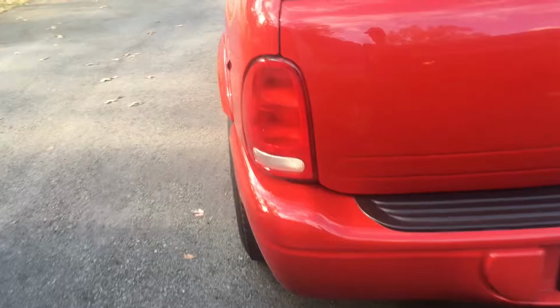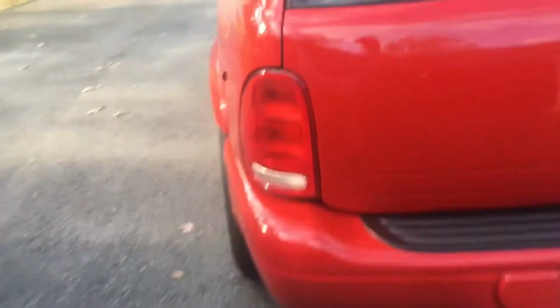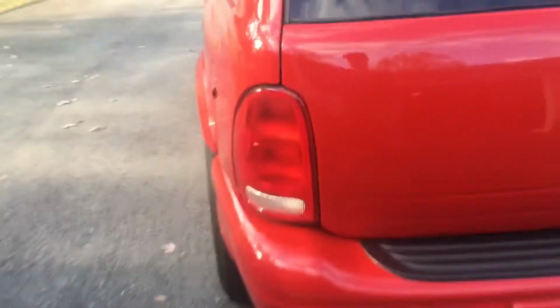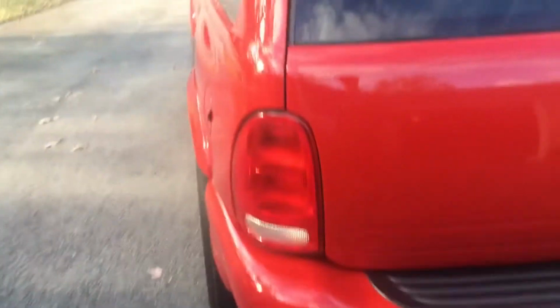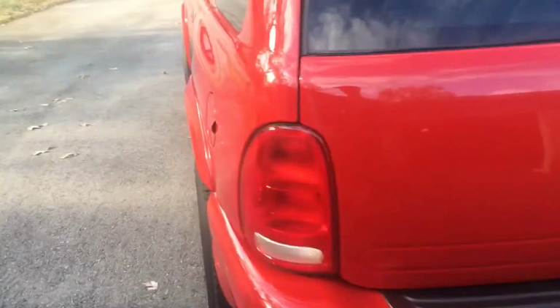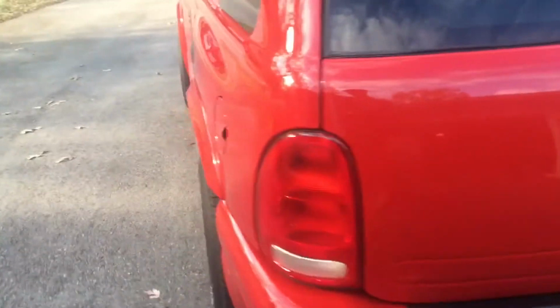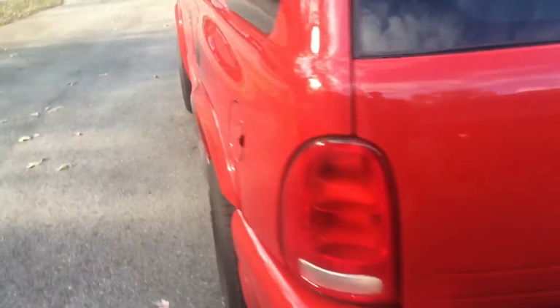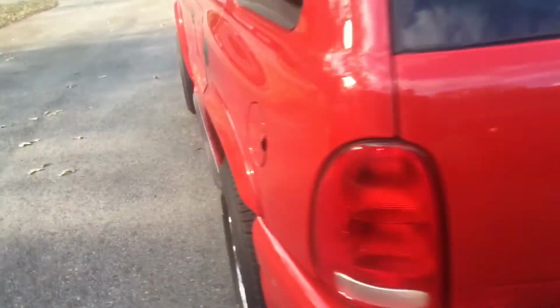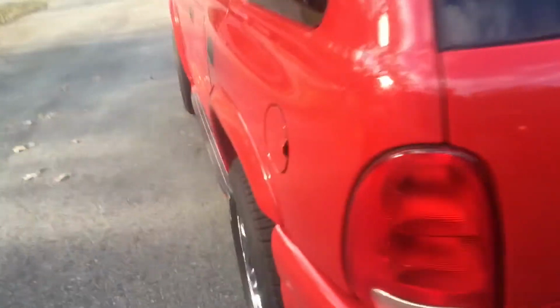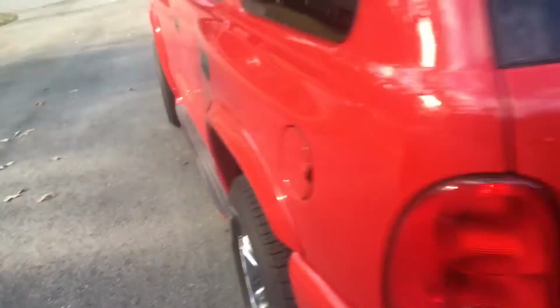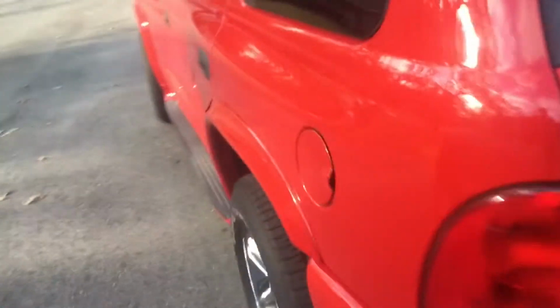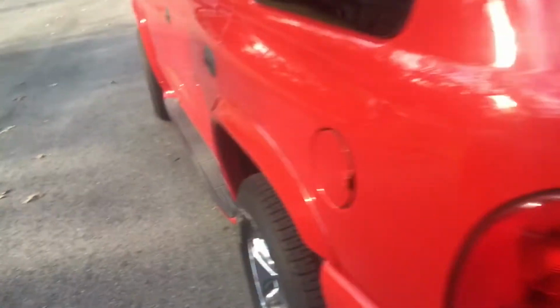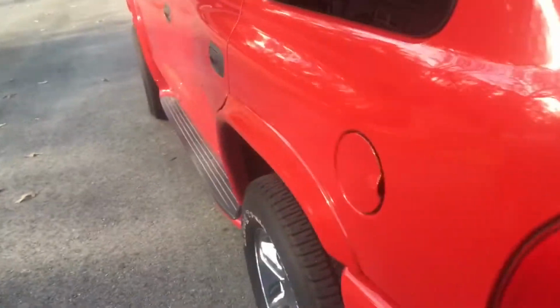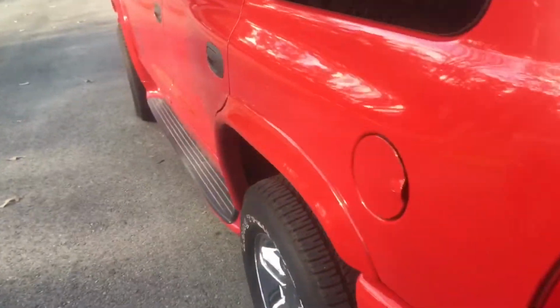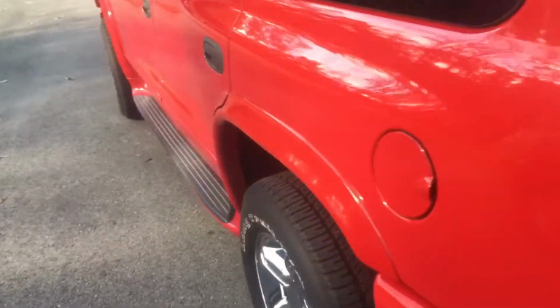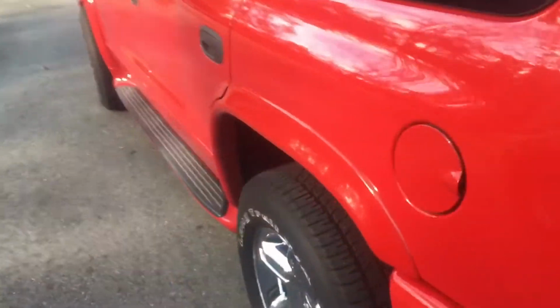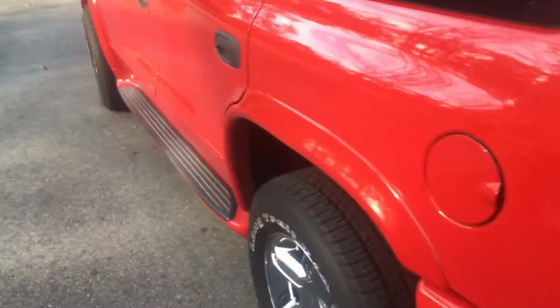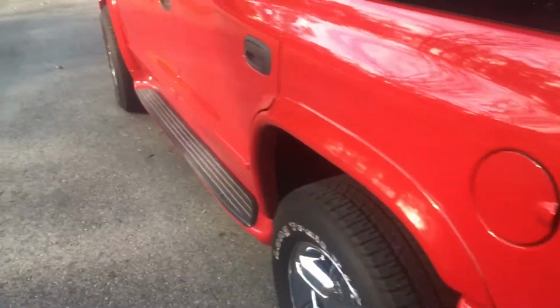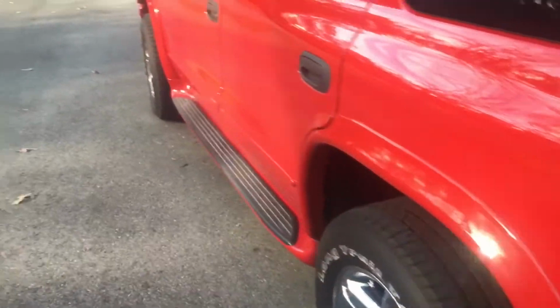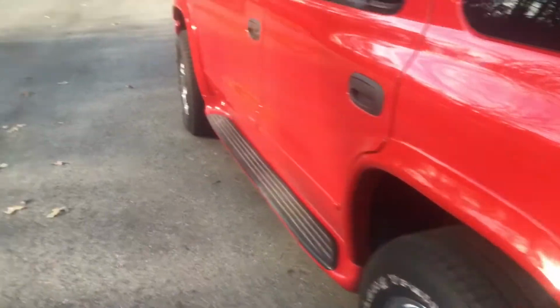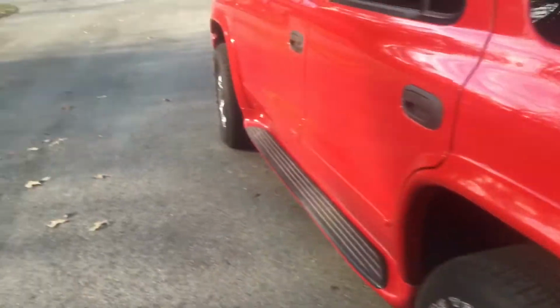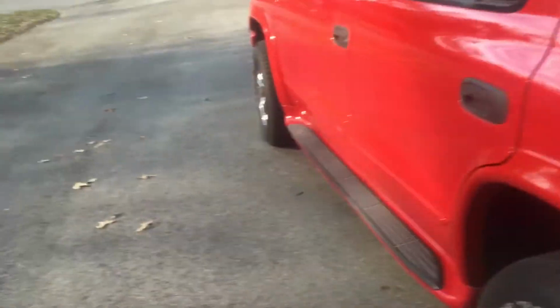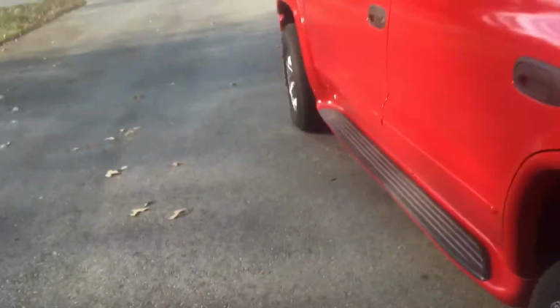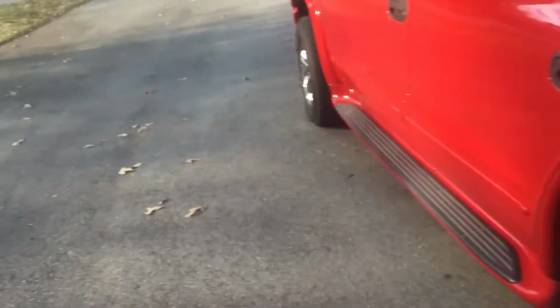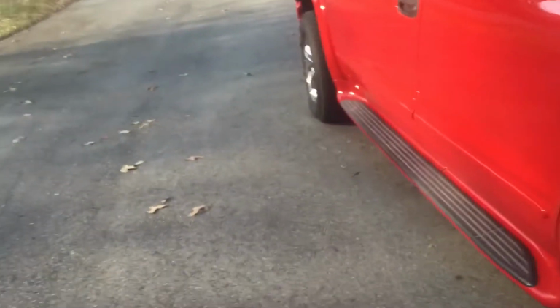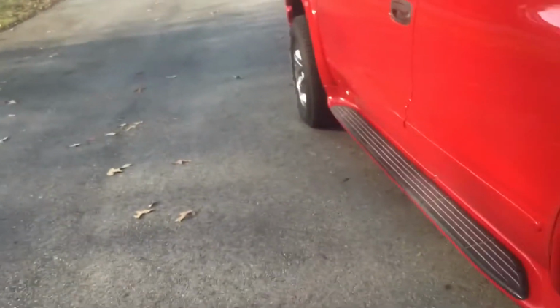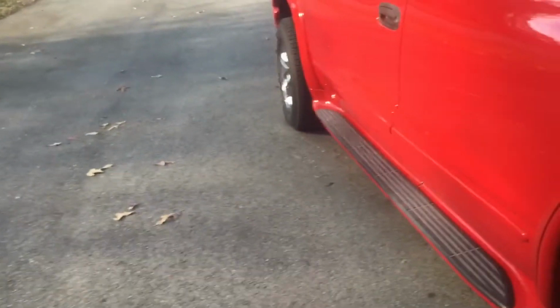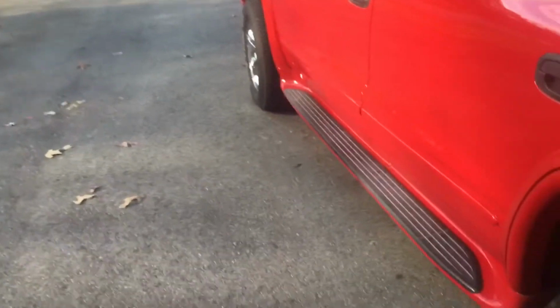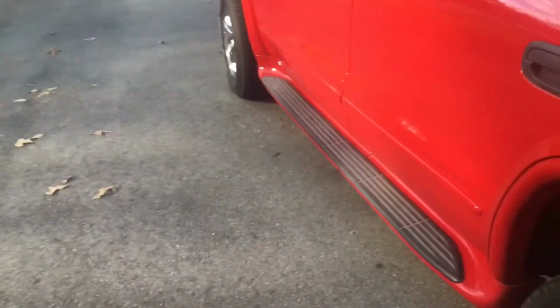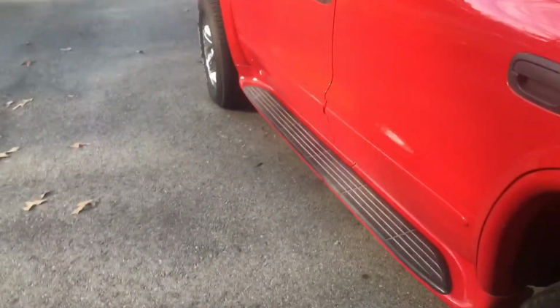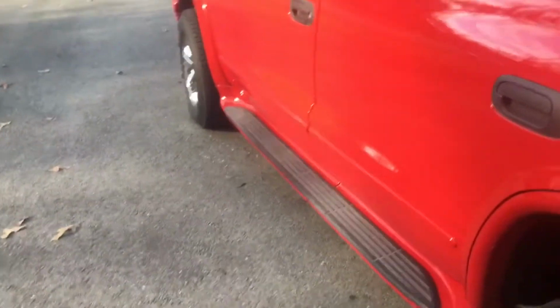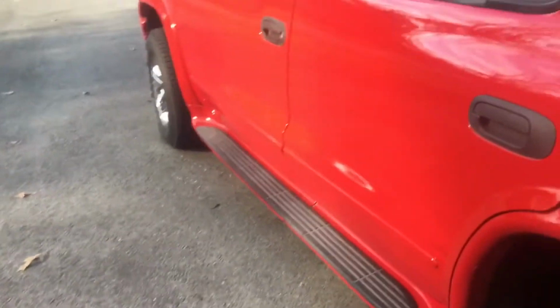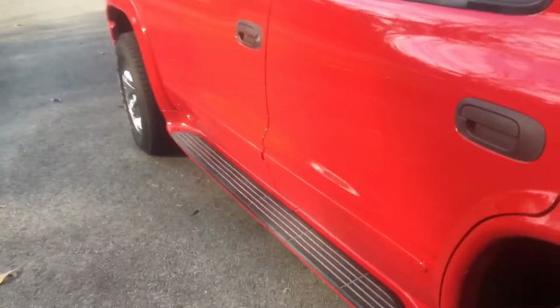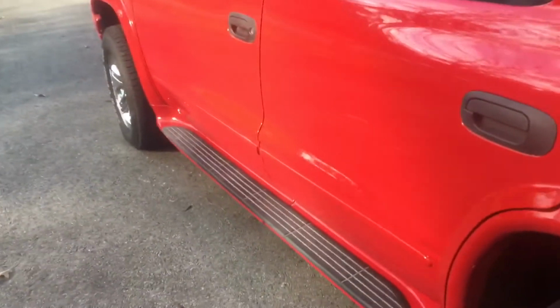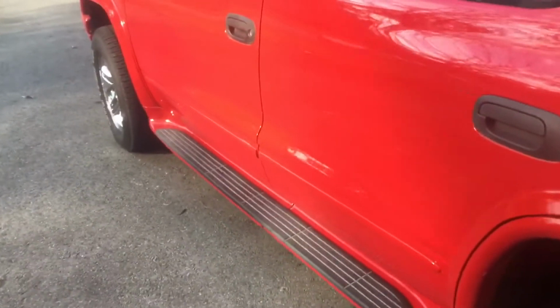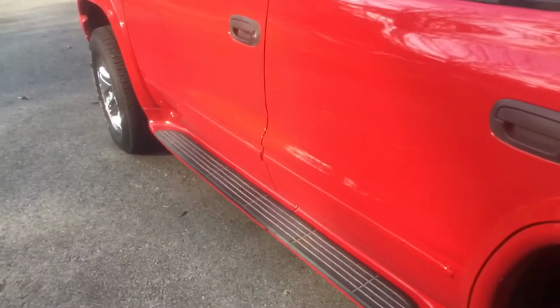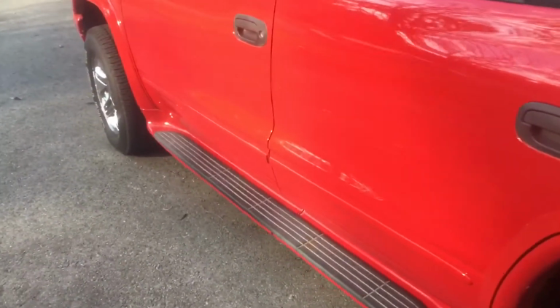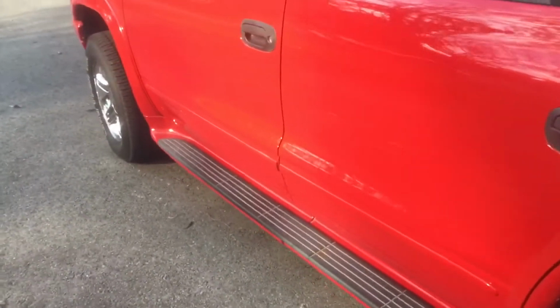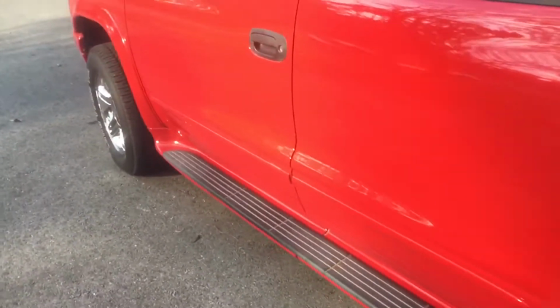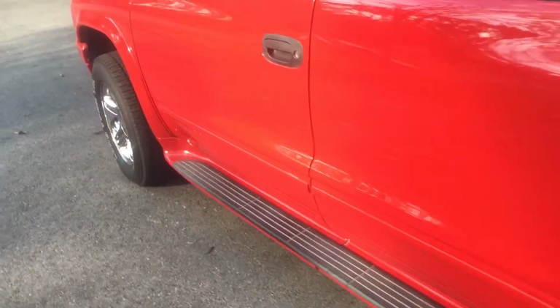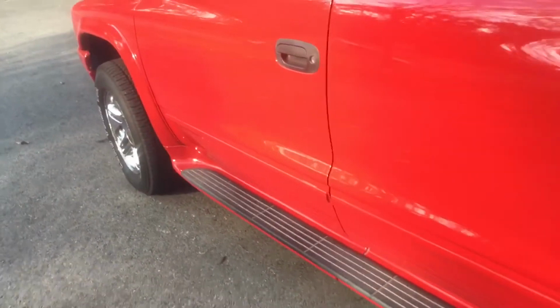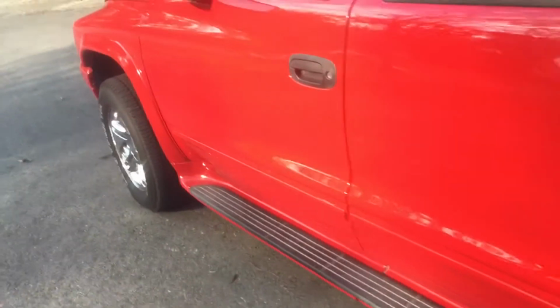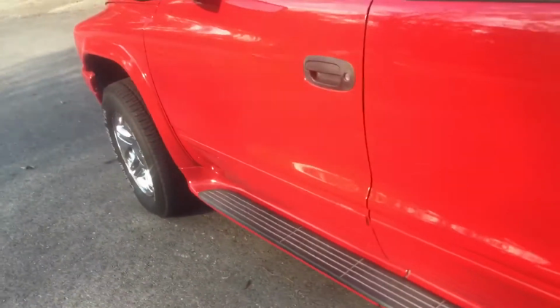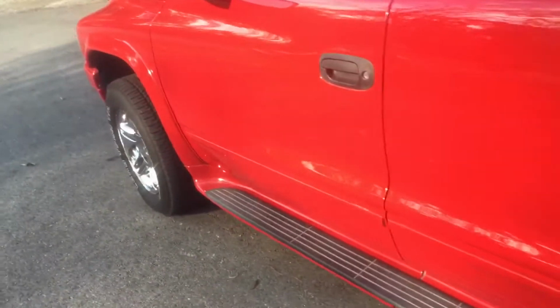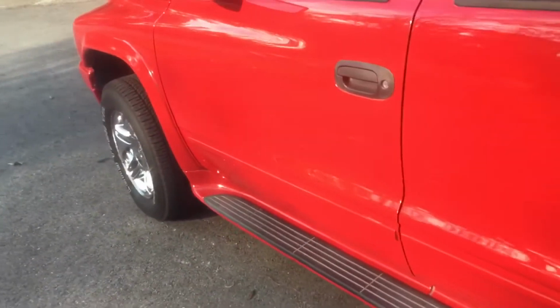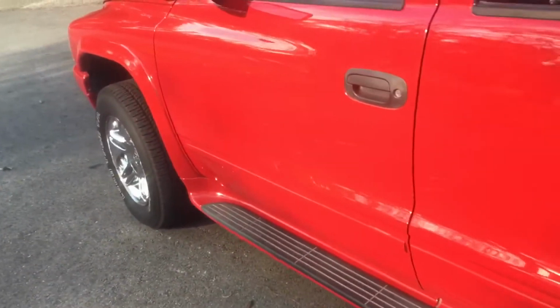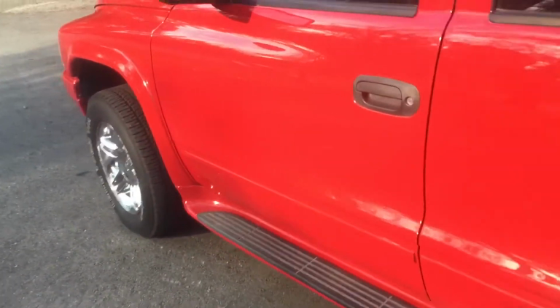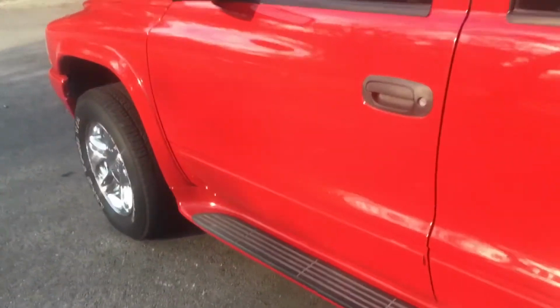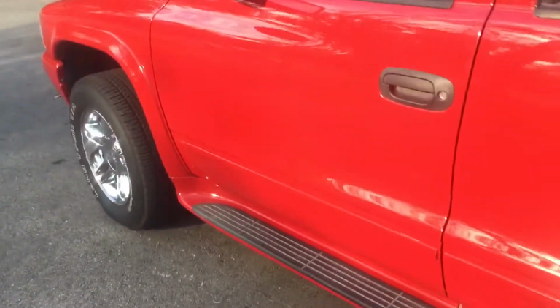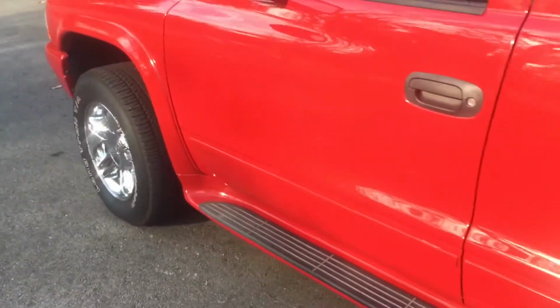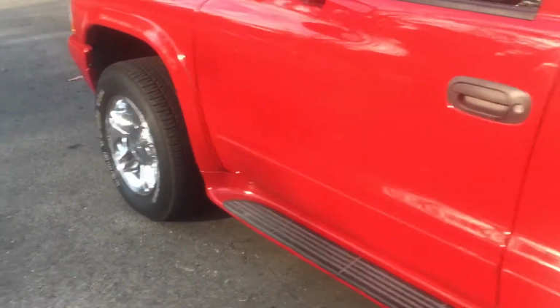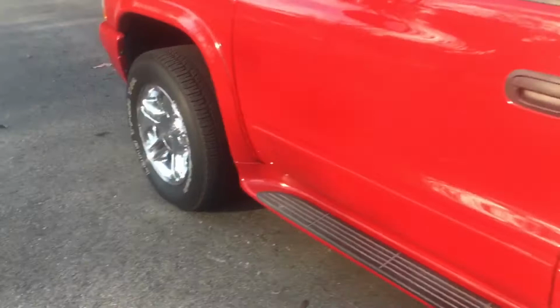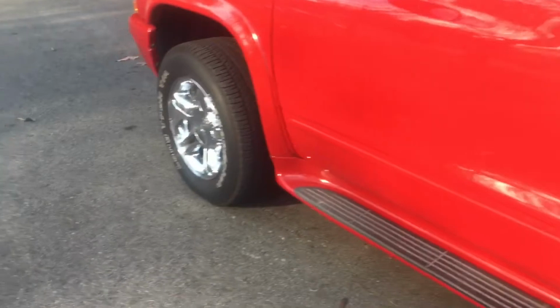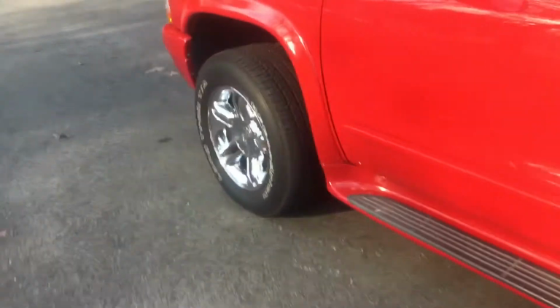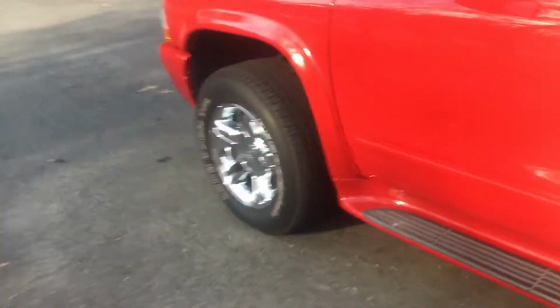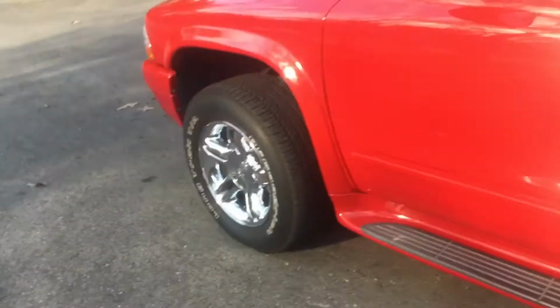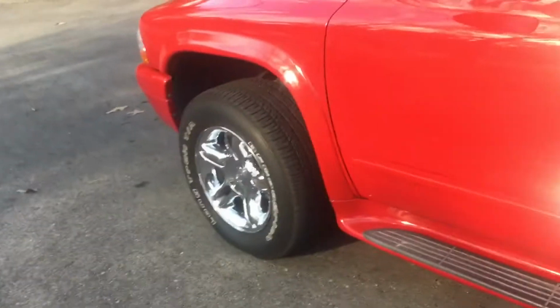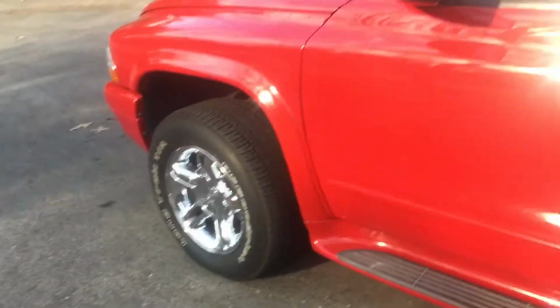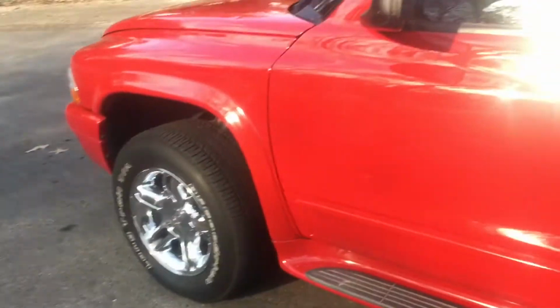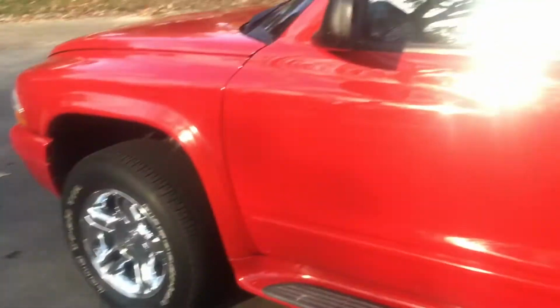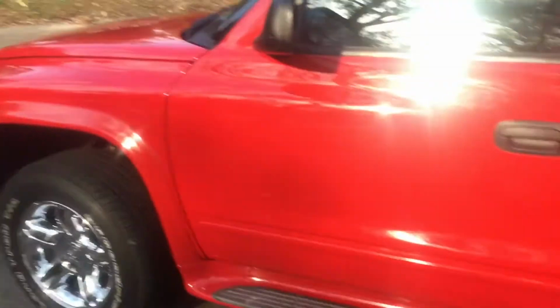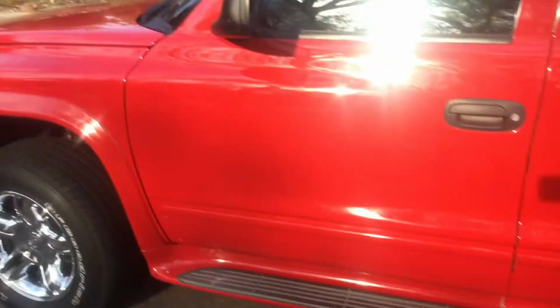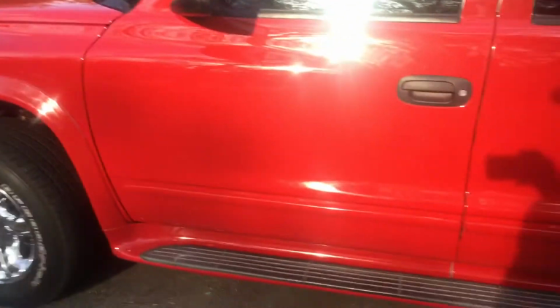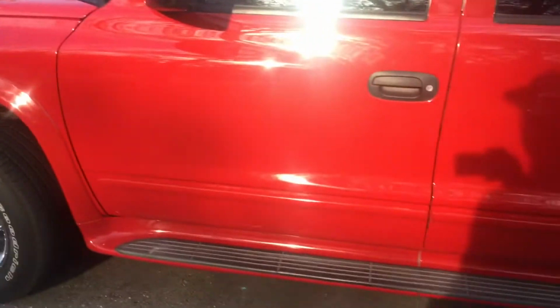Hey guys, what's up? Today I'm going to be doing a cold start video of my 2003 Dodge Durango RT.